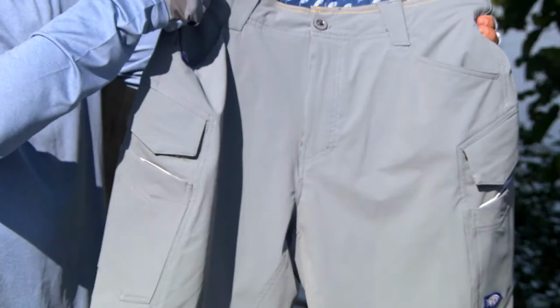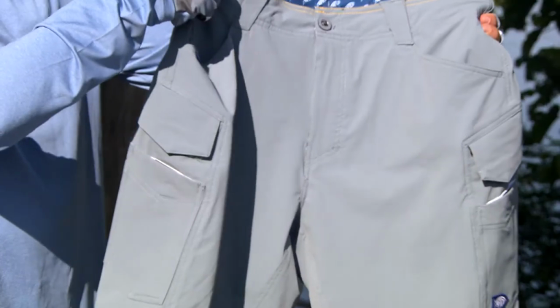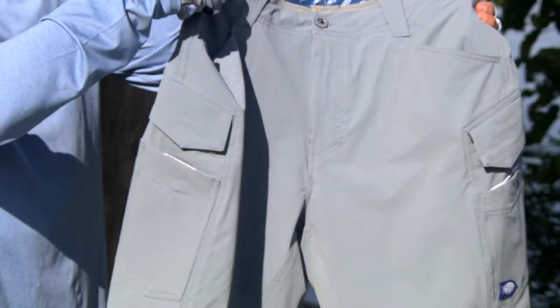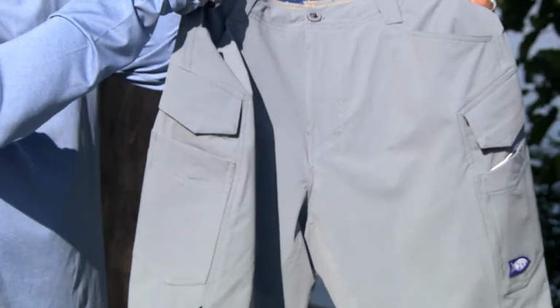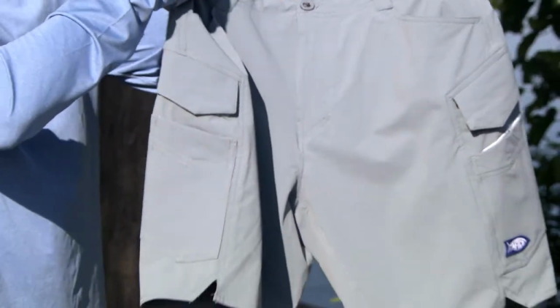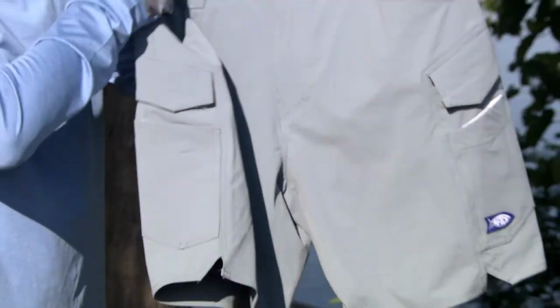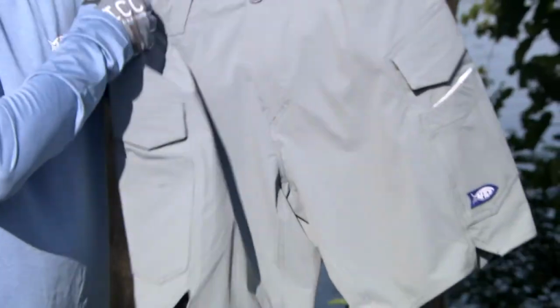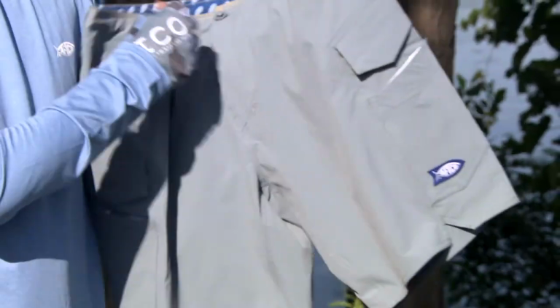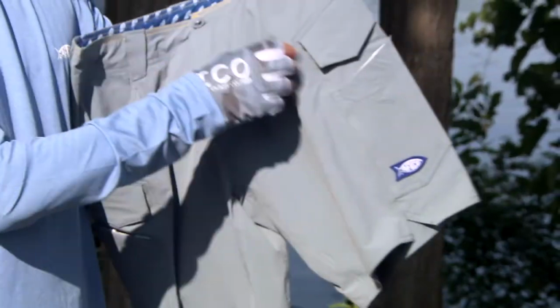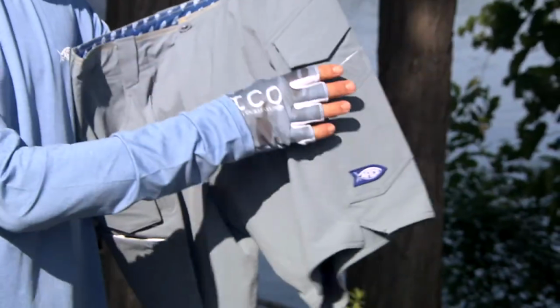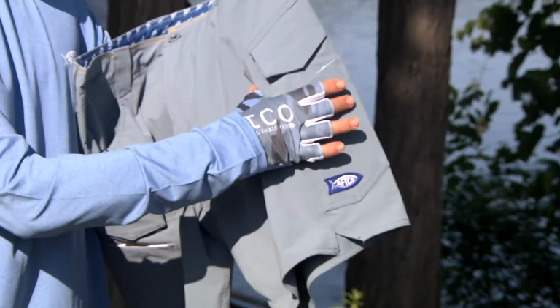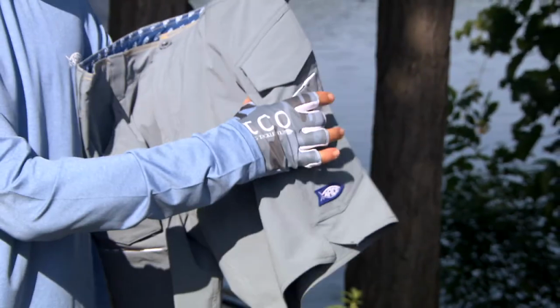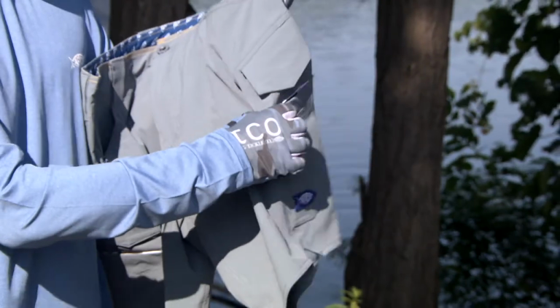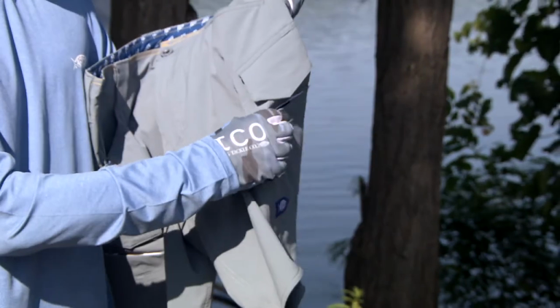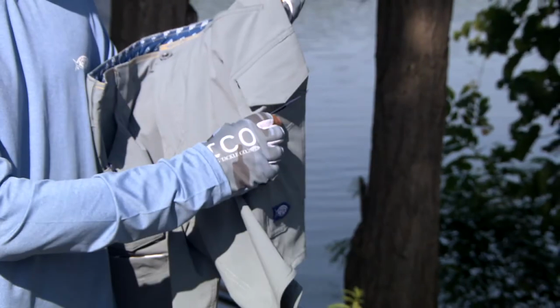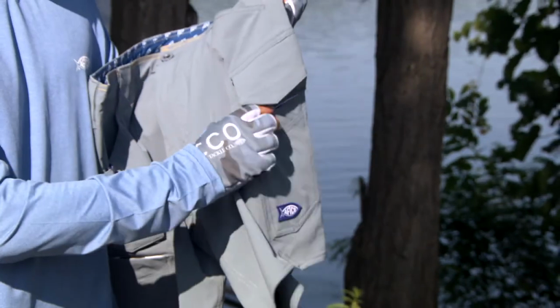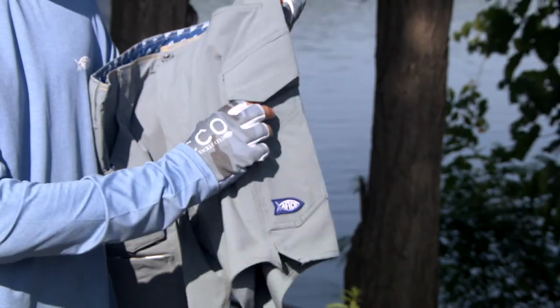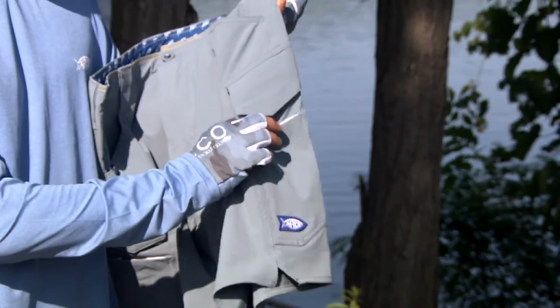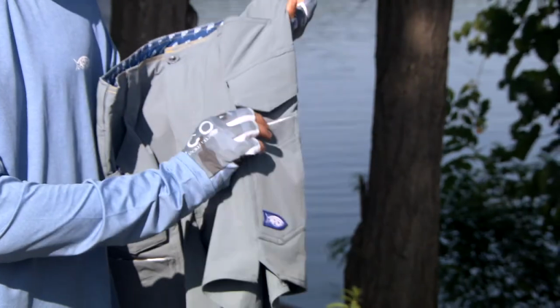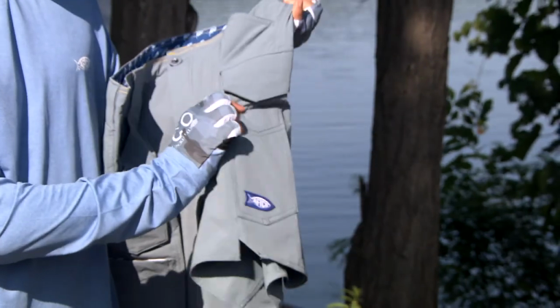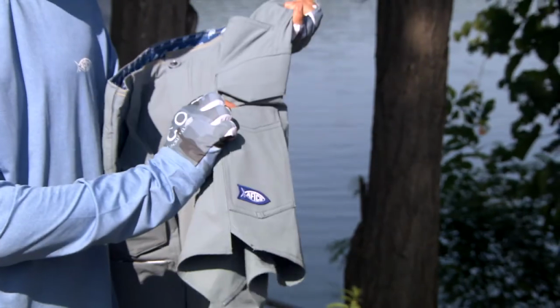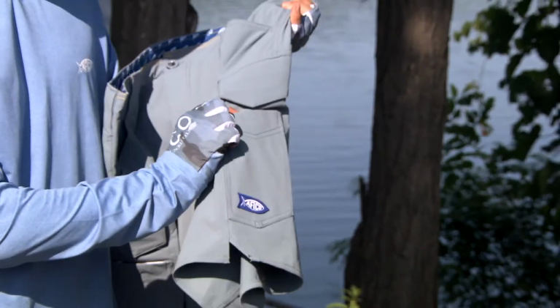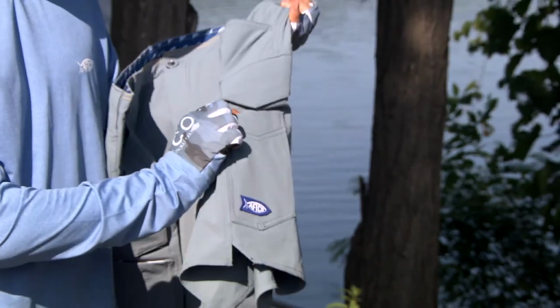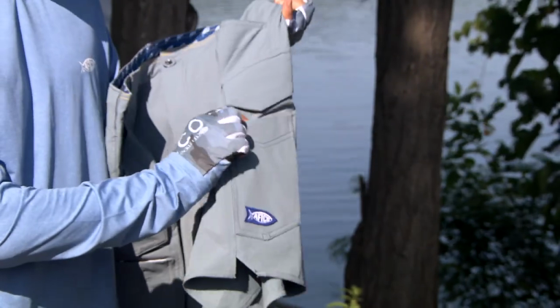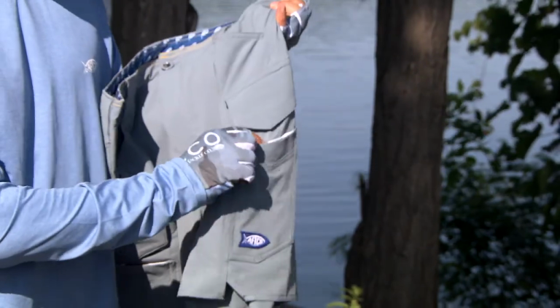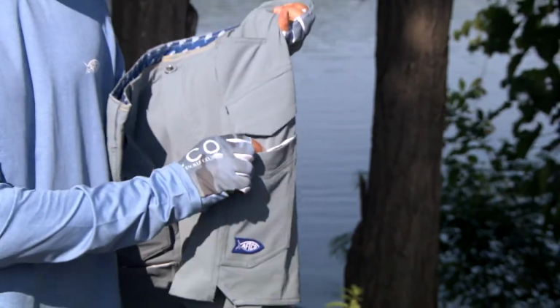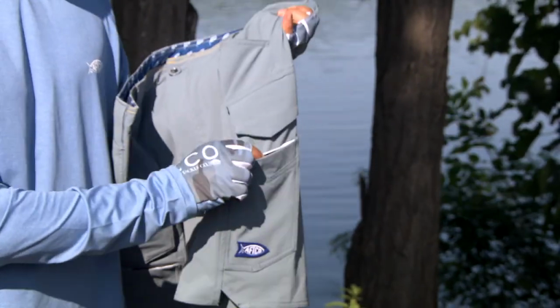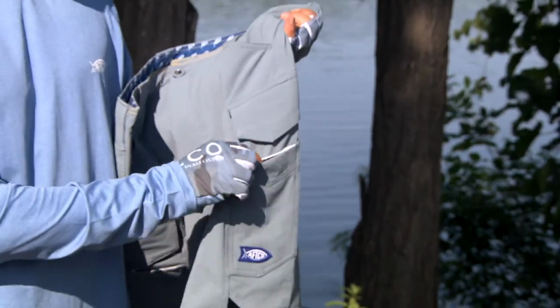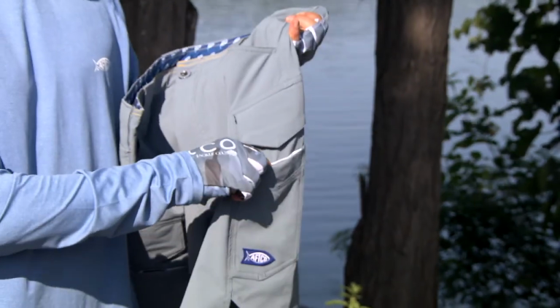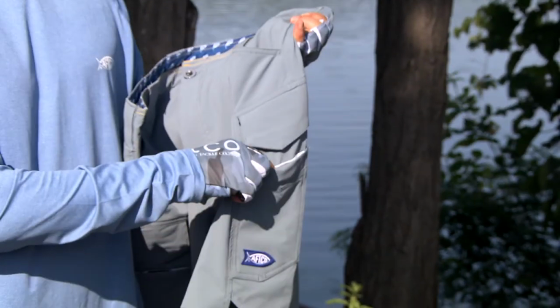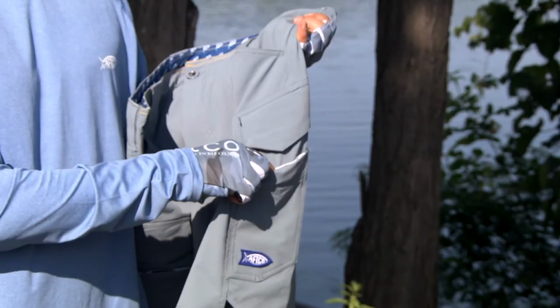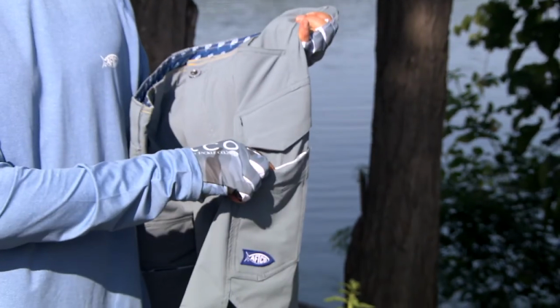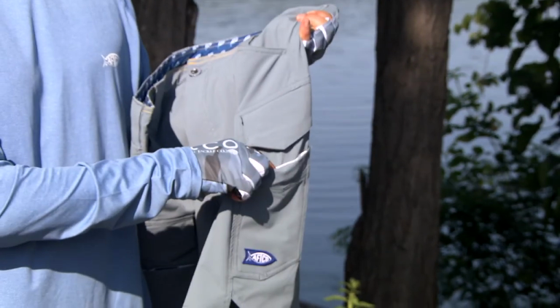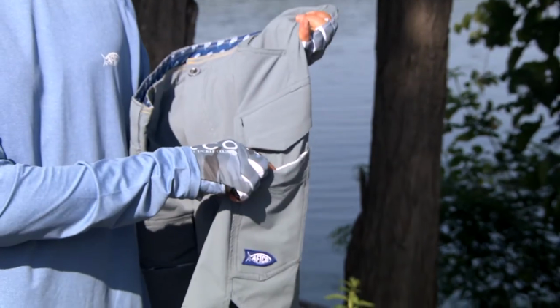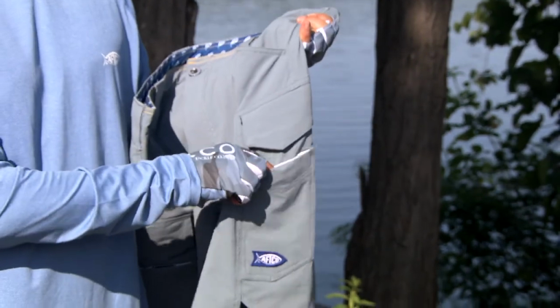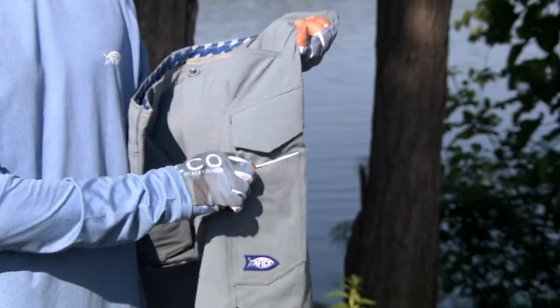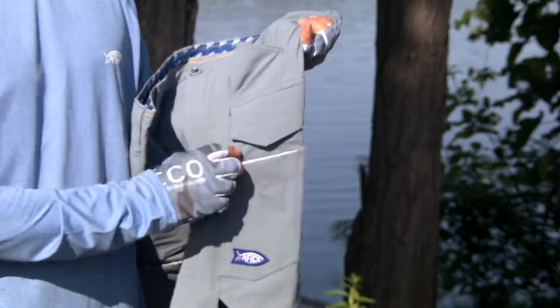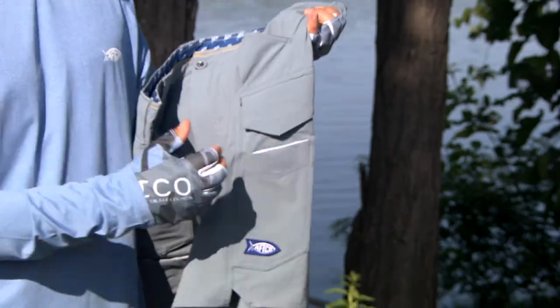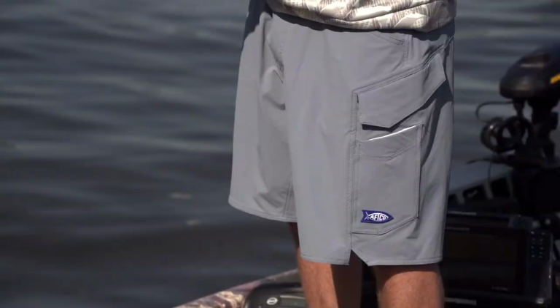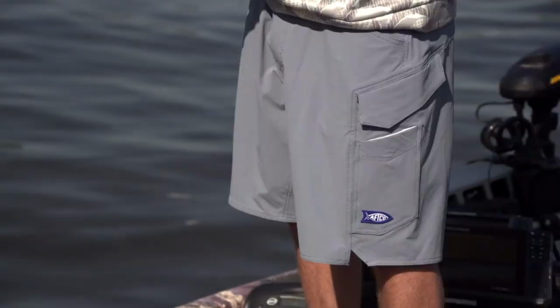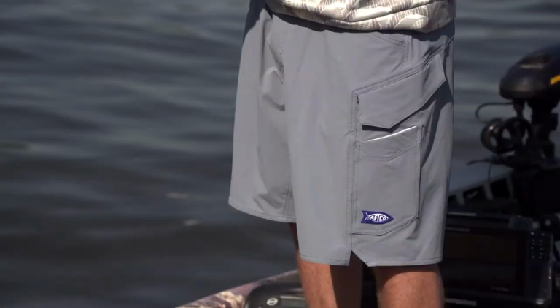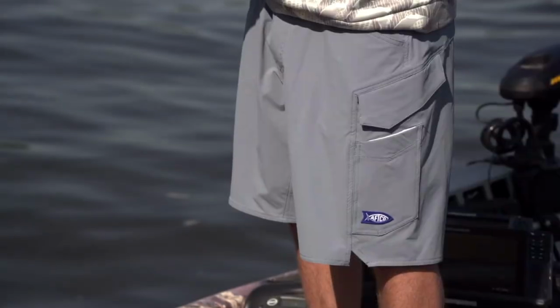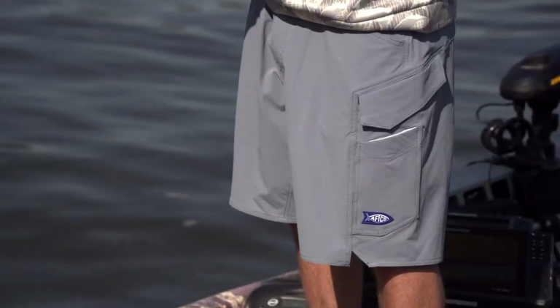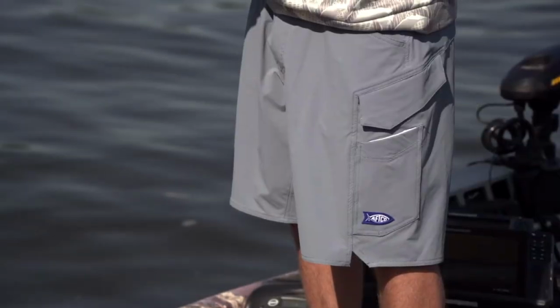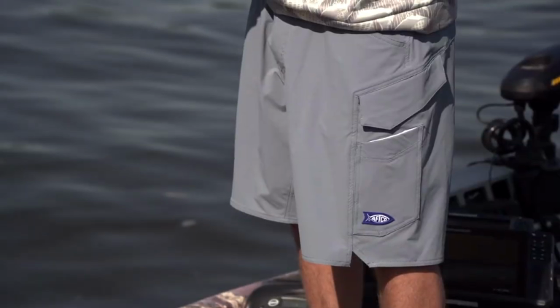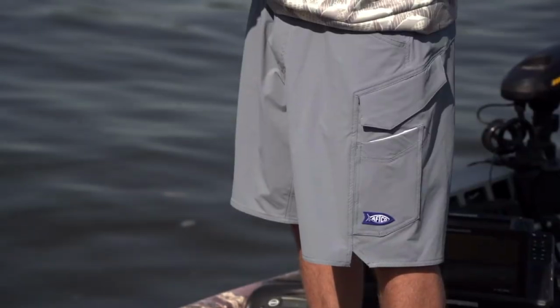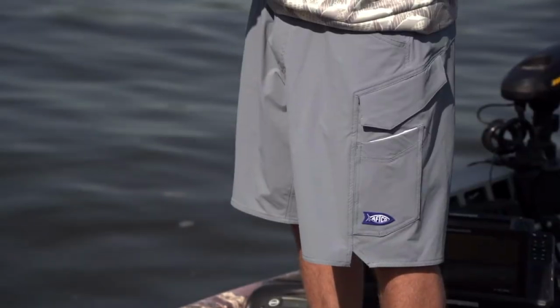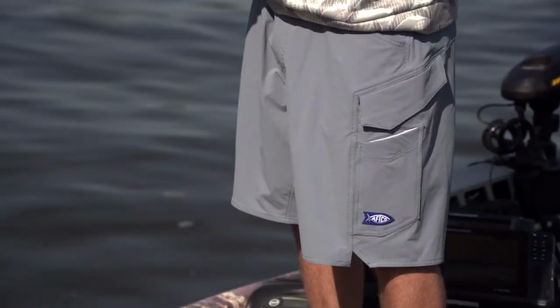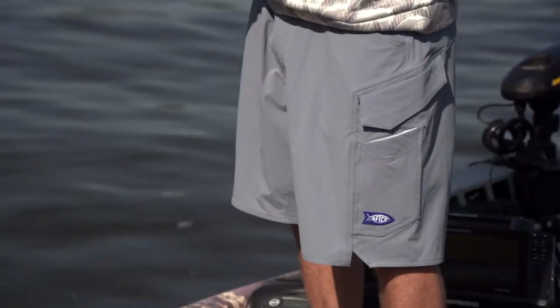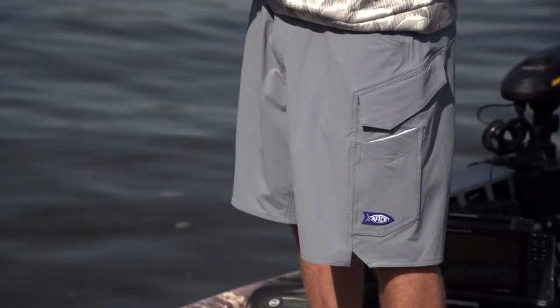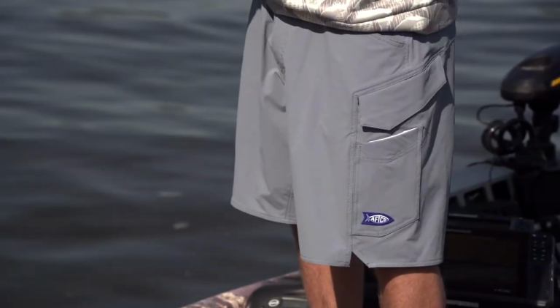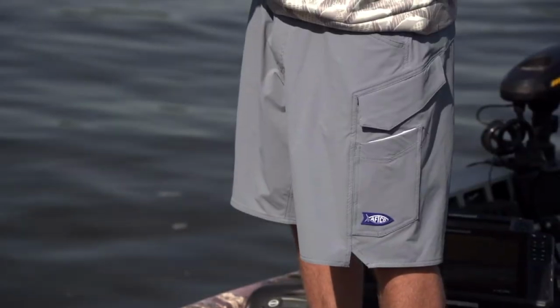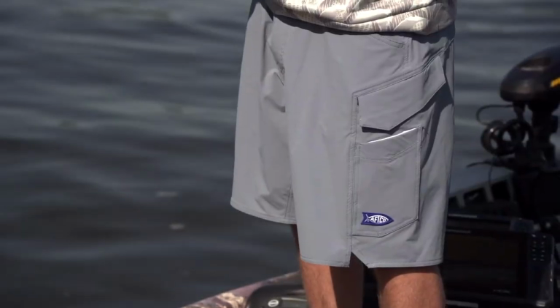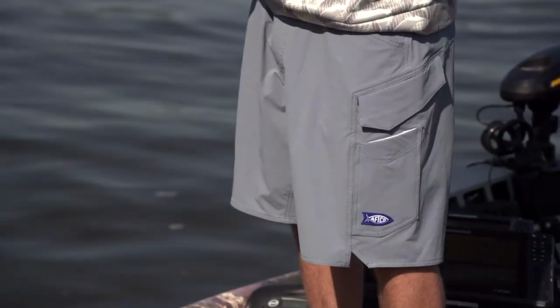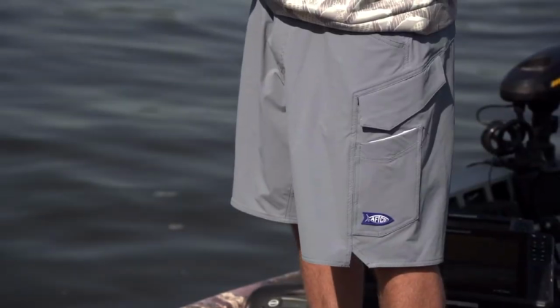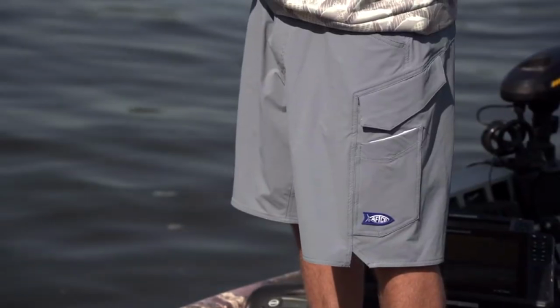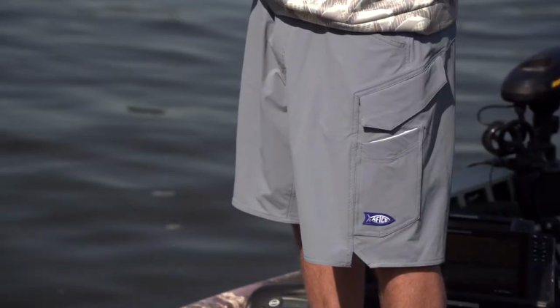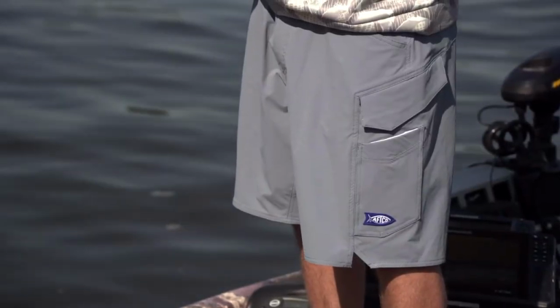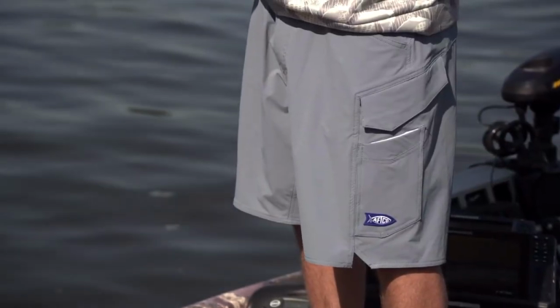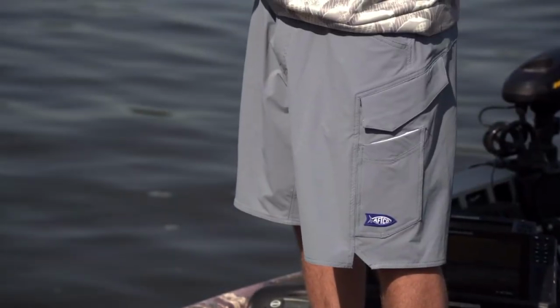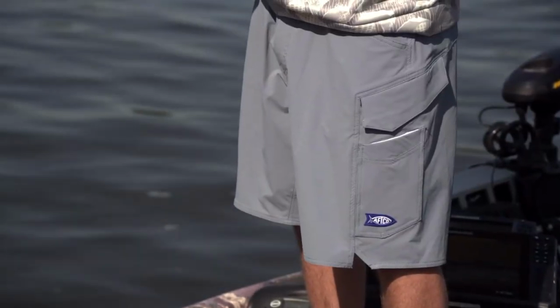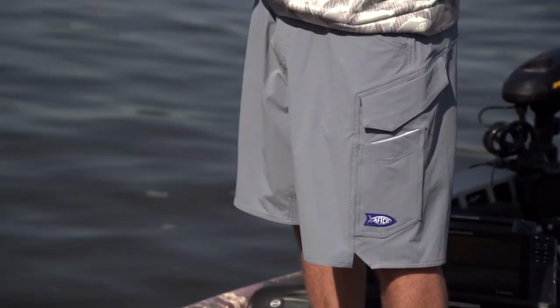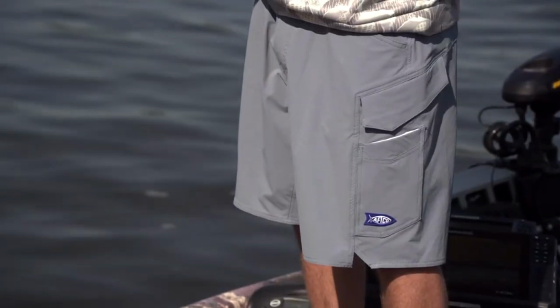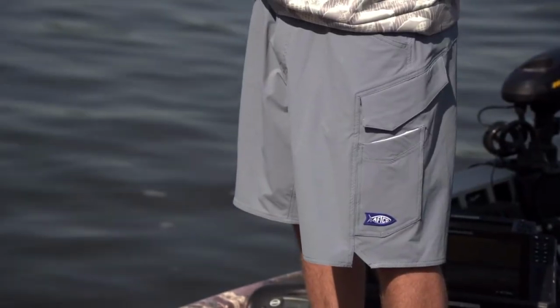It's got the double reinforced pockets on both sides you can use for tools, whether it be pliers, clippers, whatever you've got.